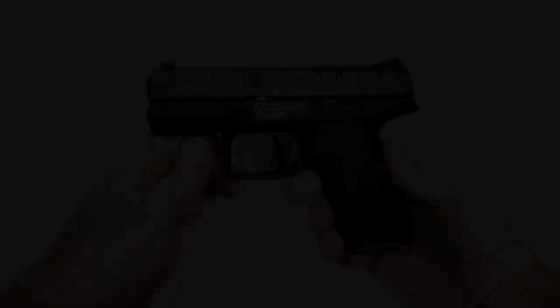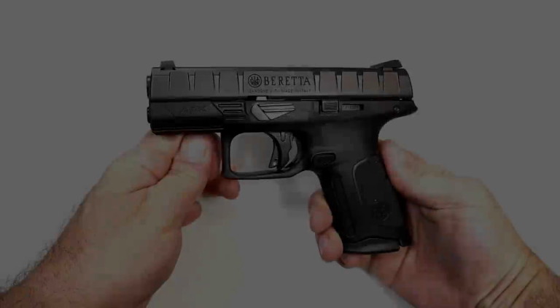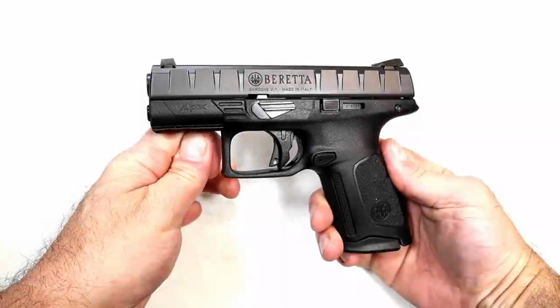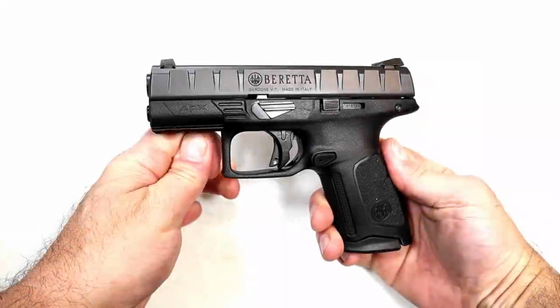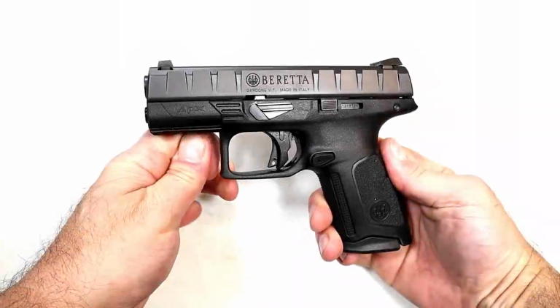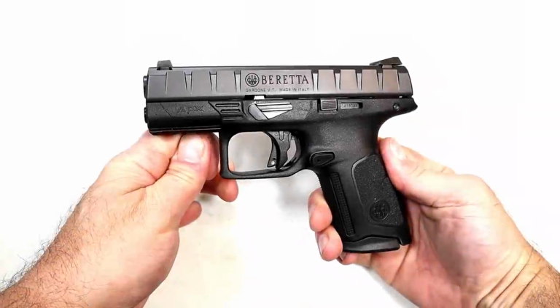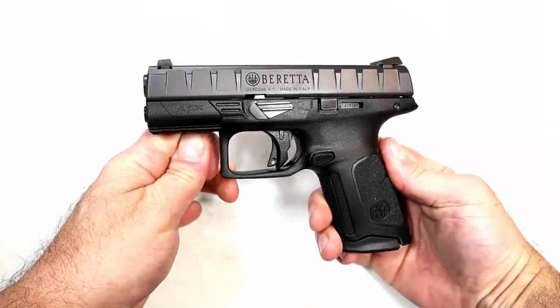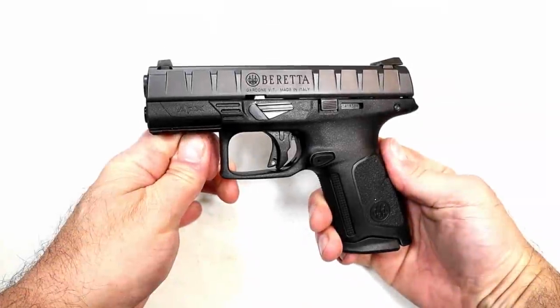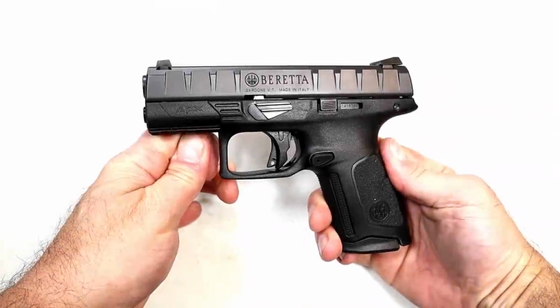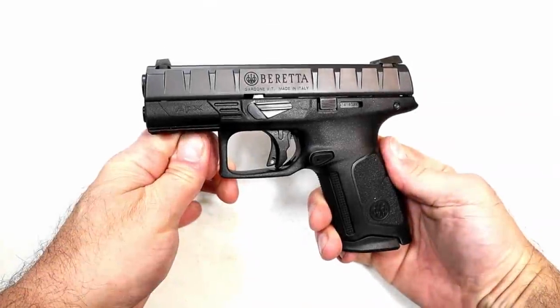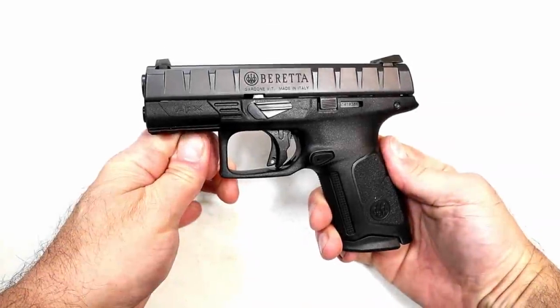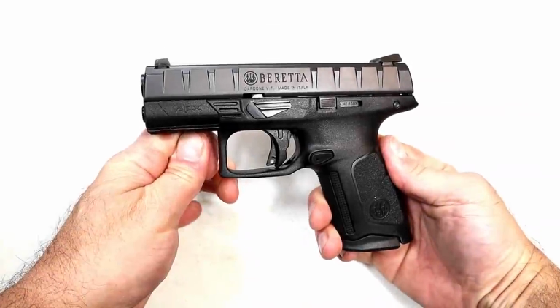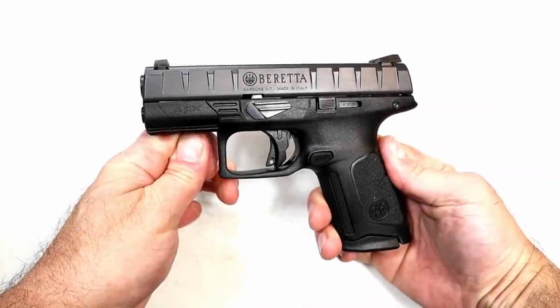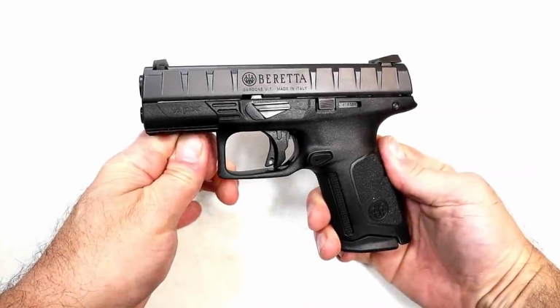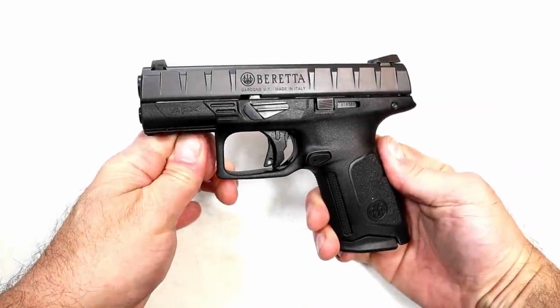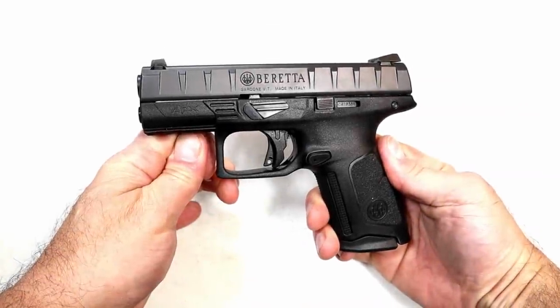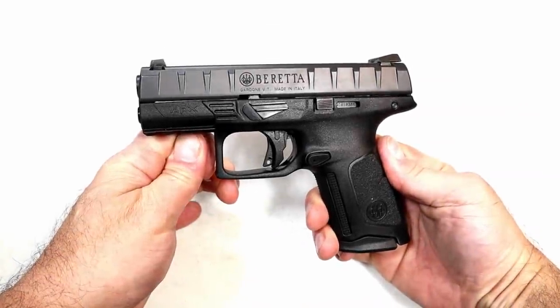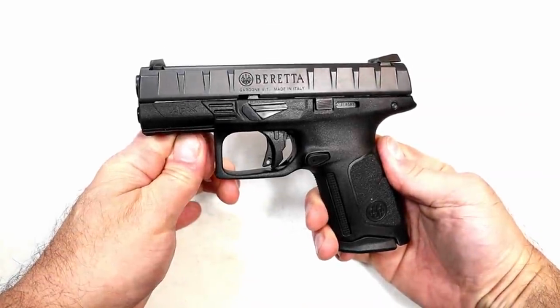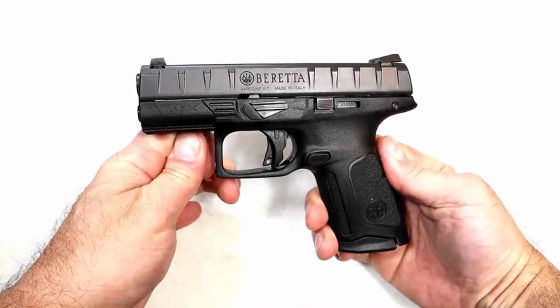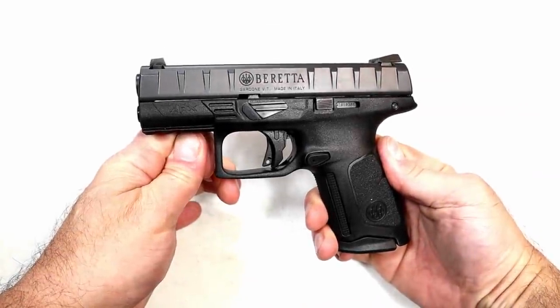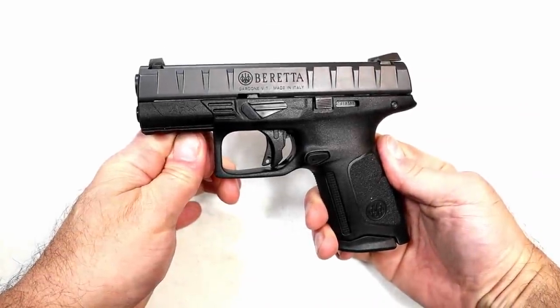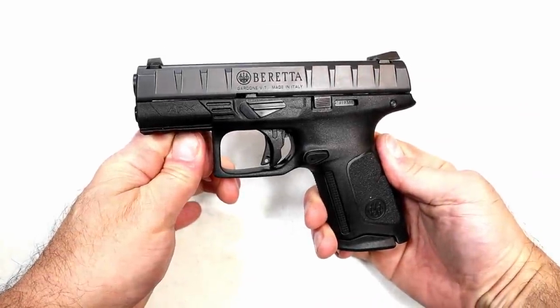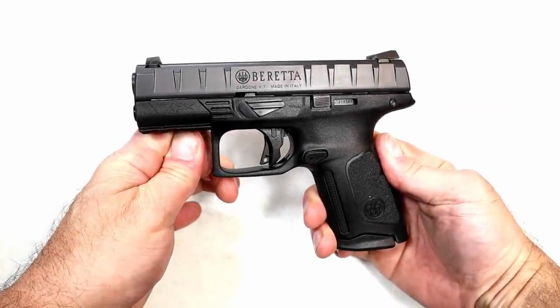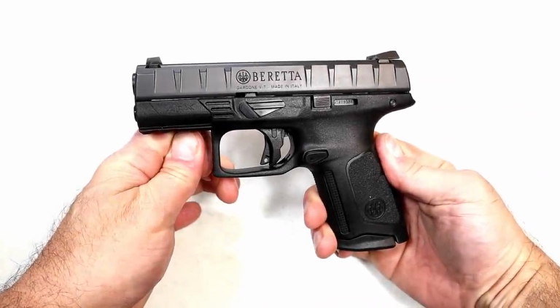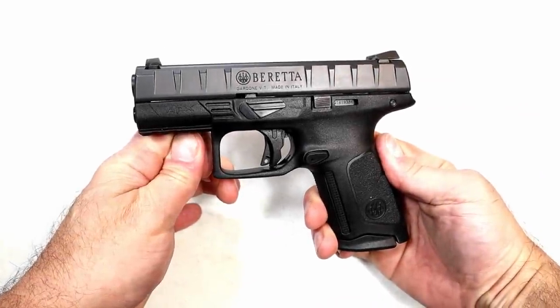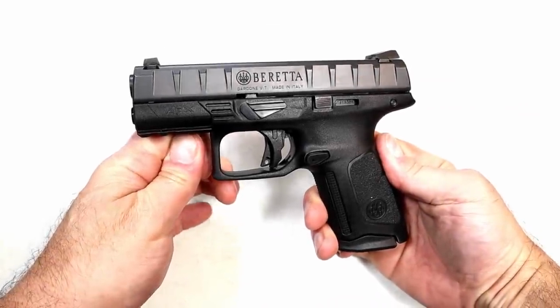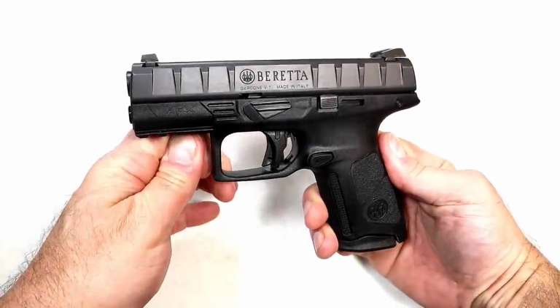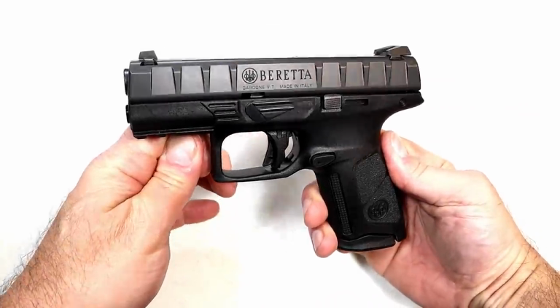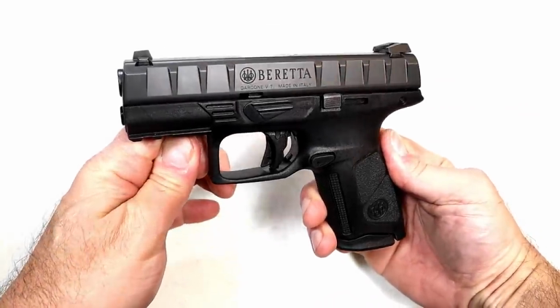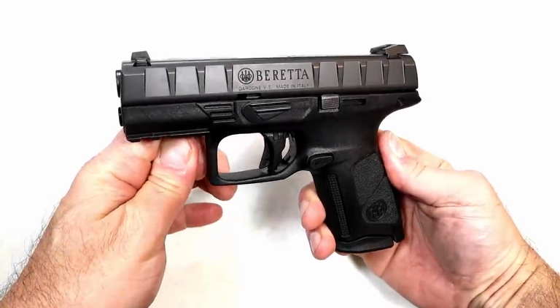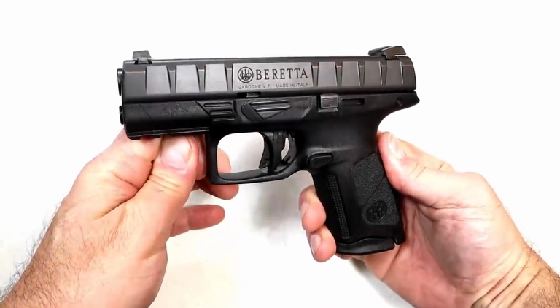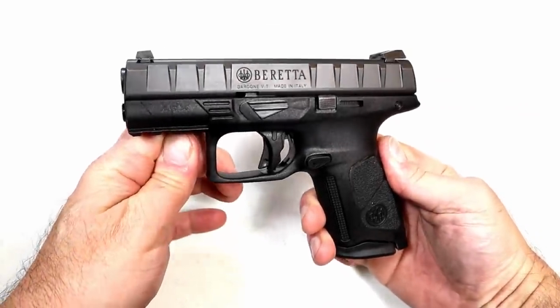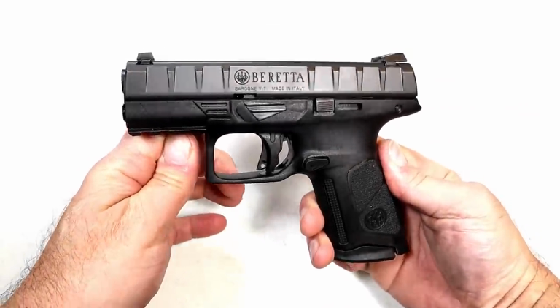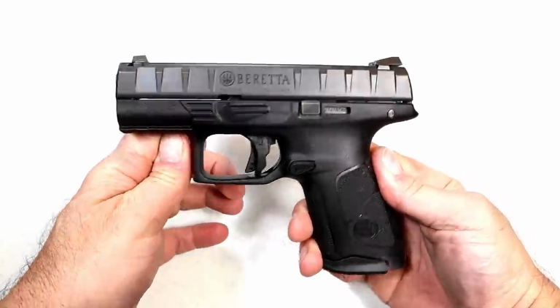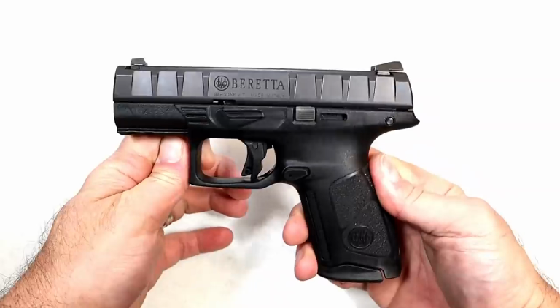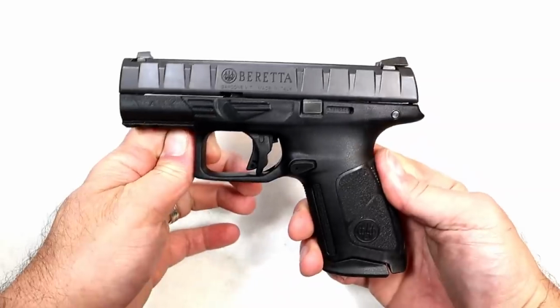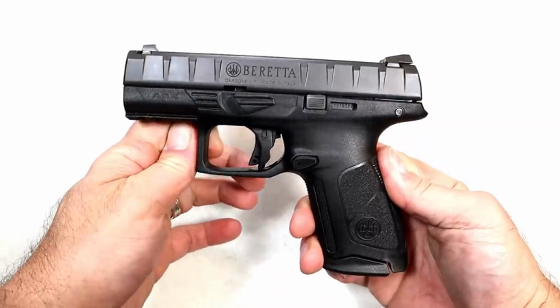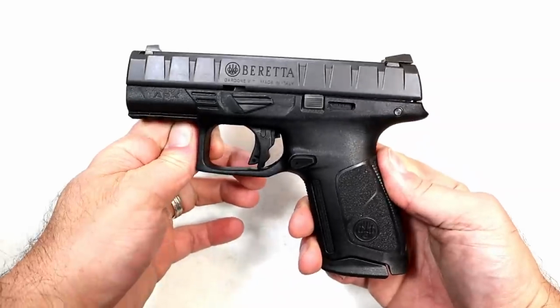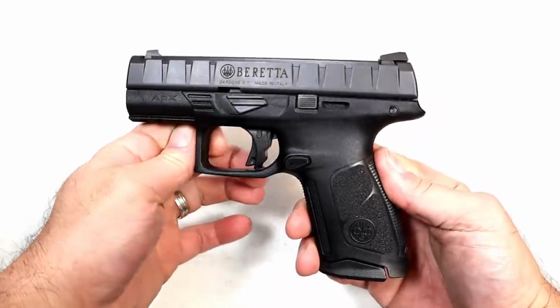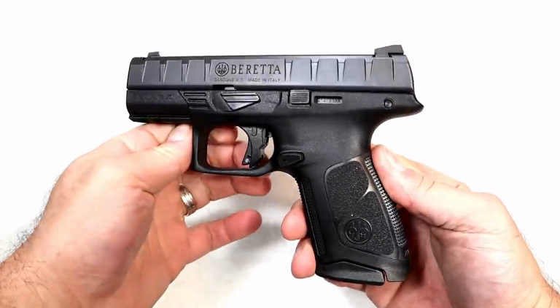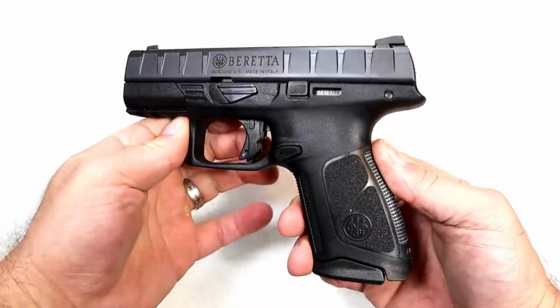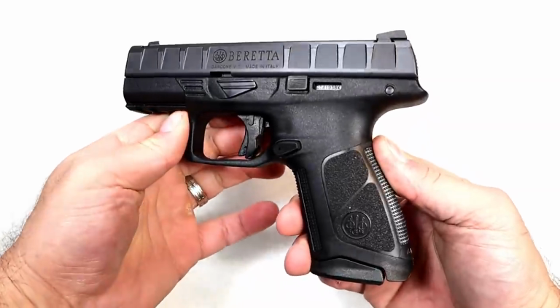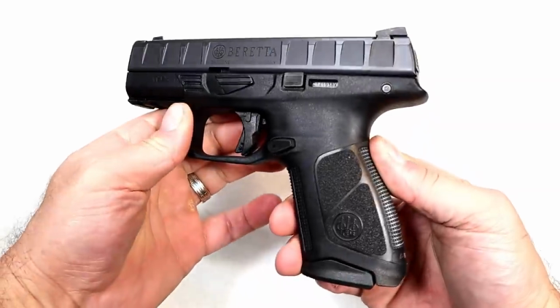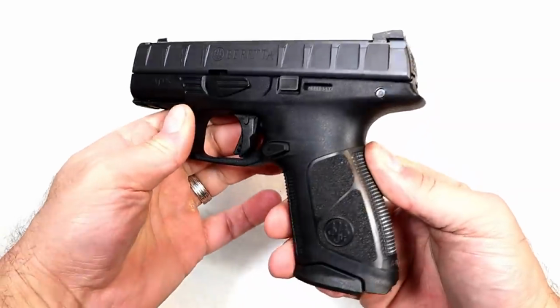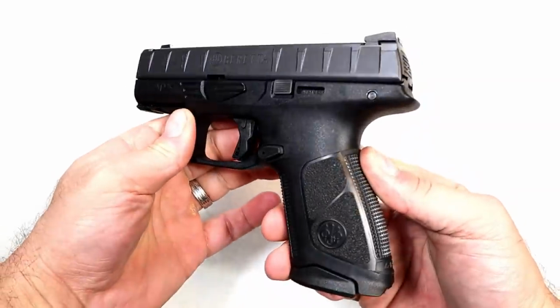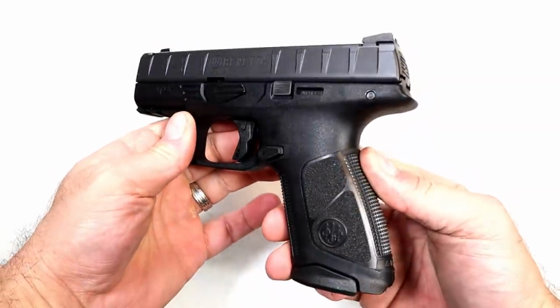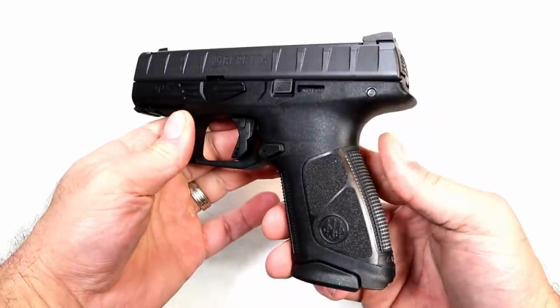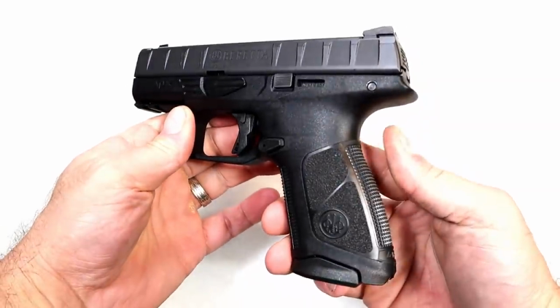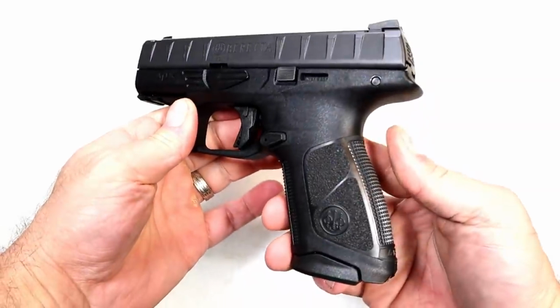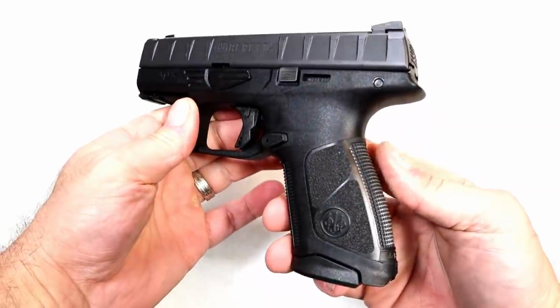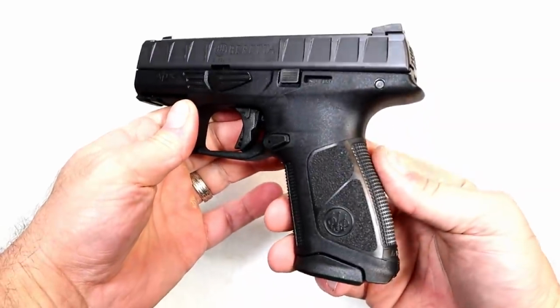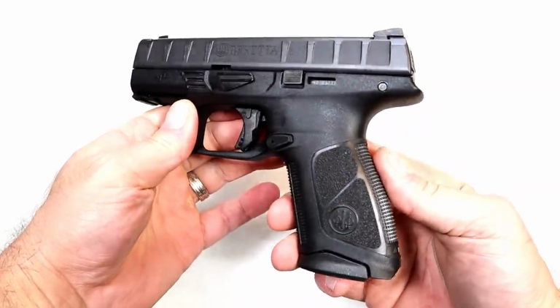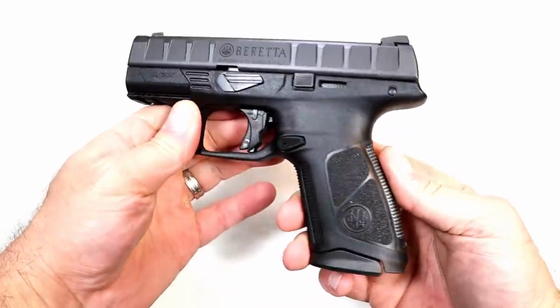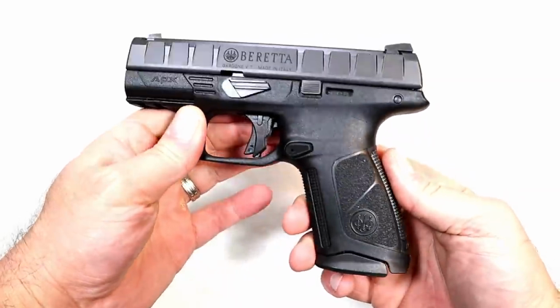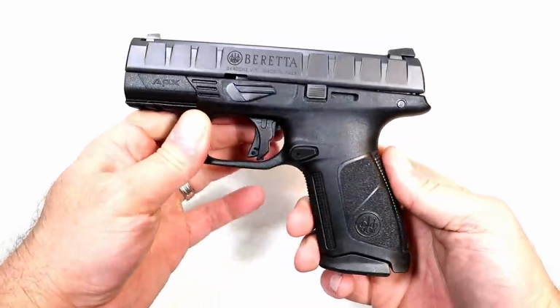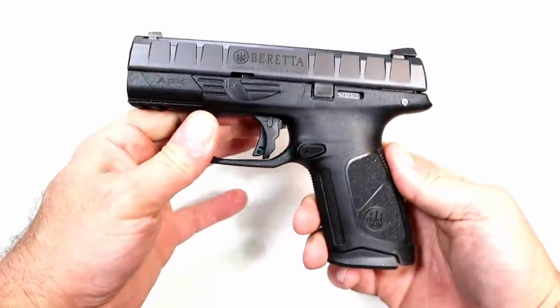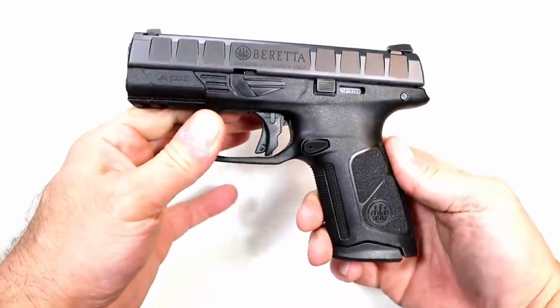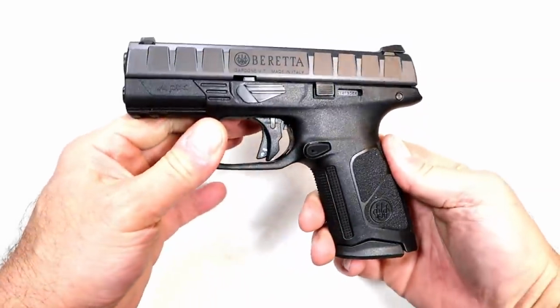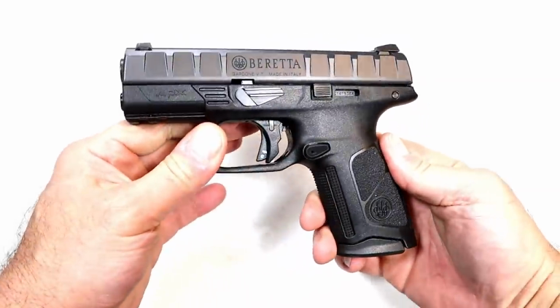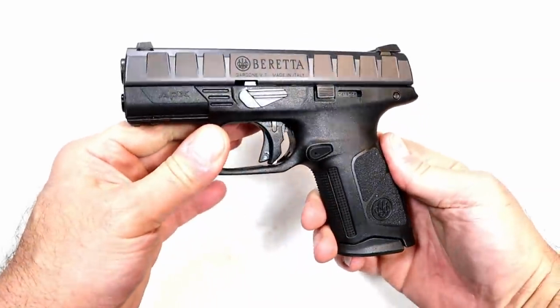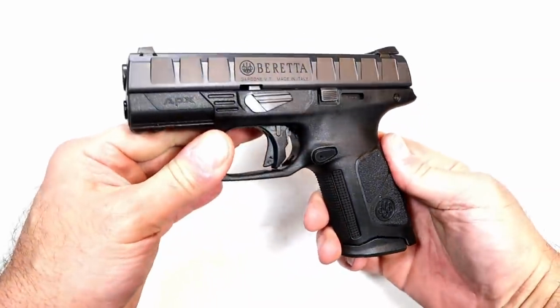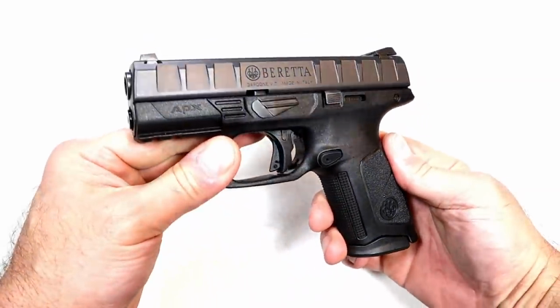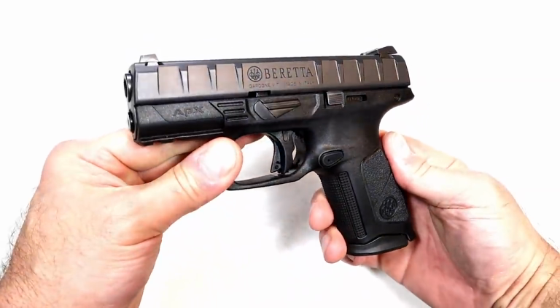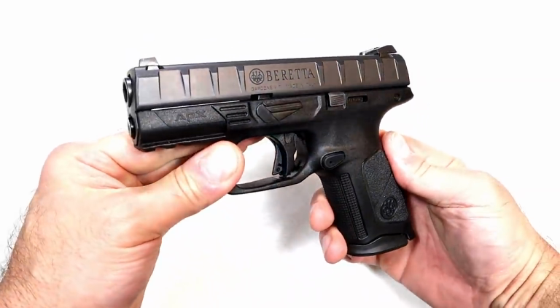Hey there friends, thanks for checking in. Today we're looking at a Beretta APX Centurion, a mid-size pistol from Beretta.